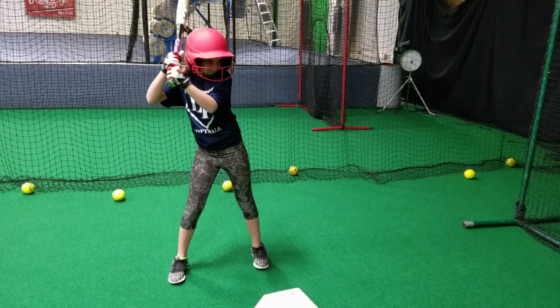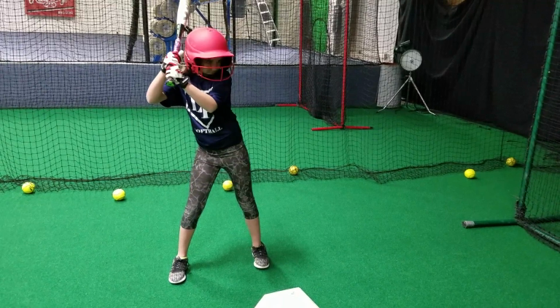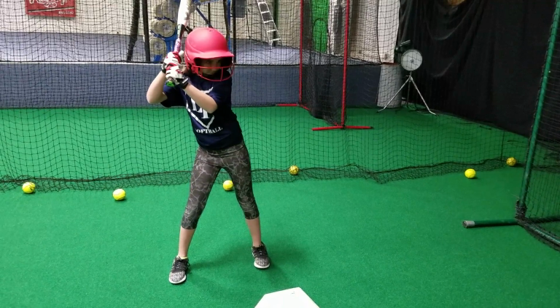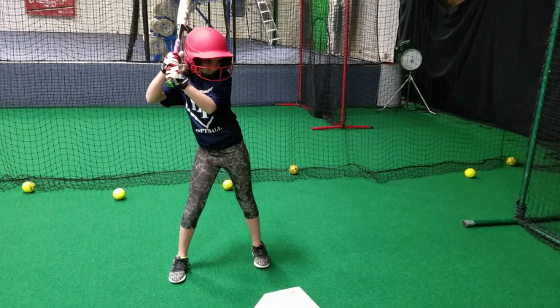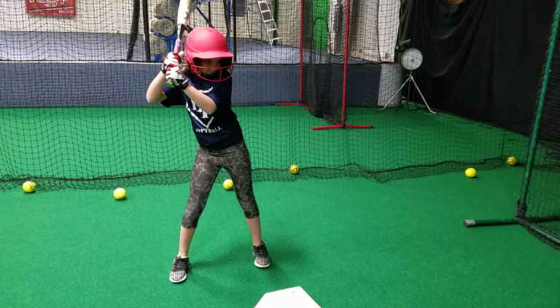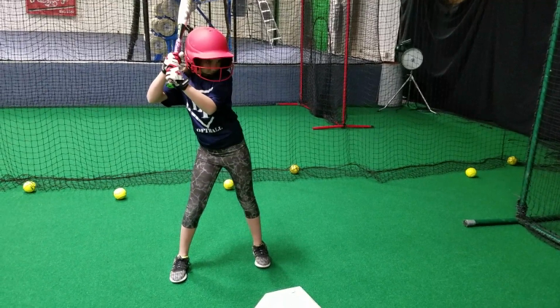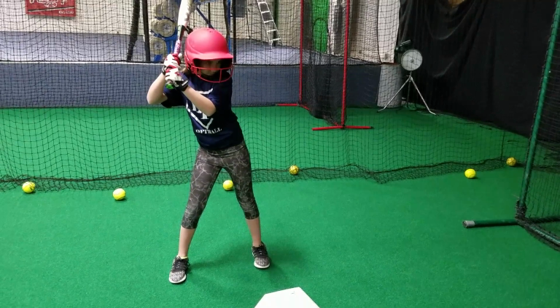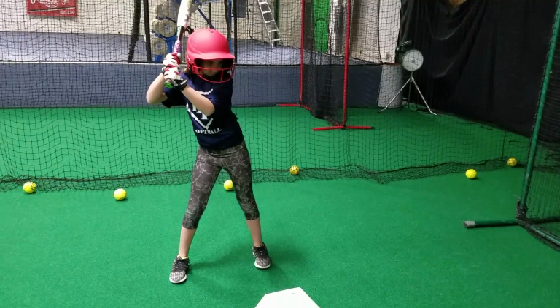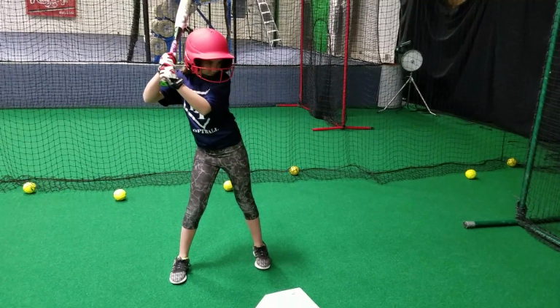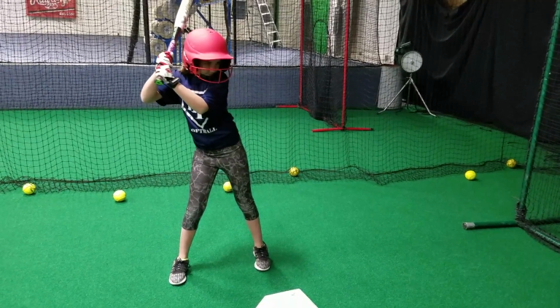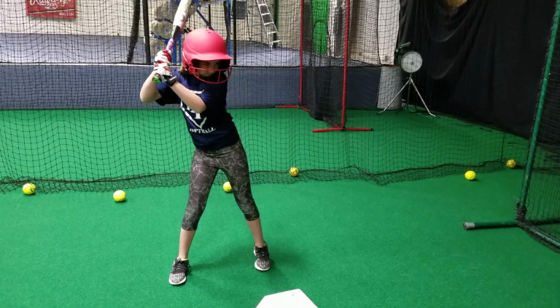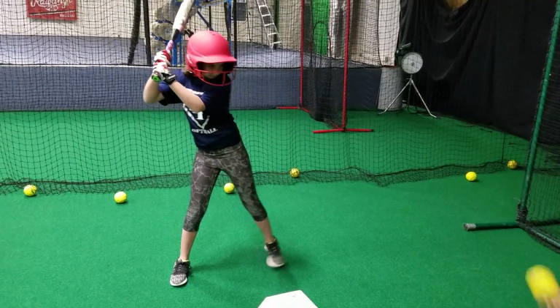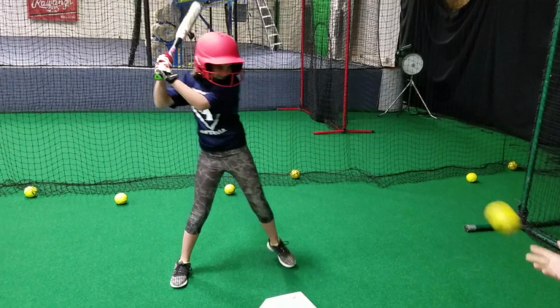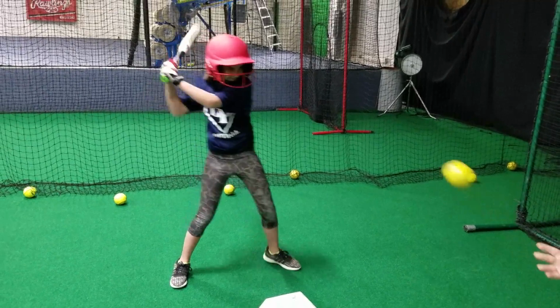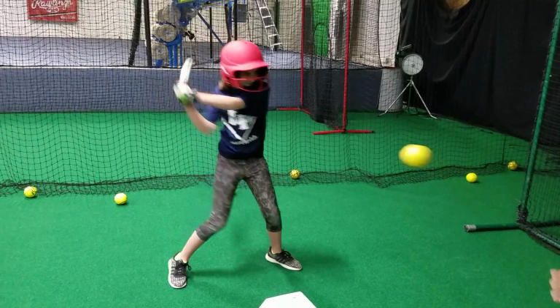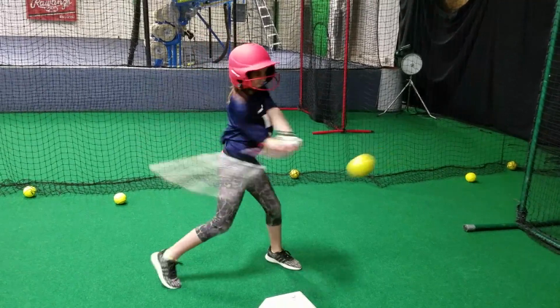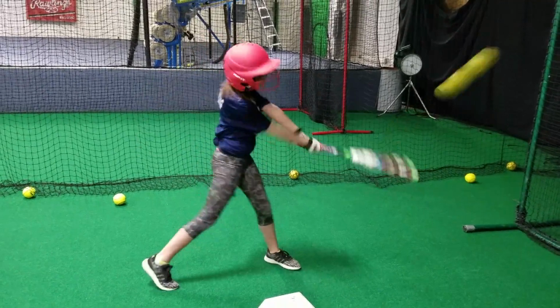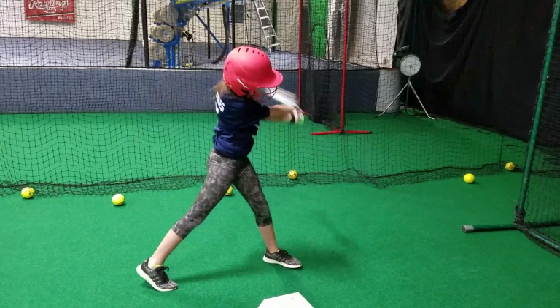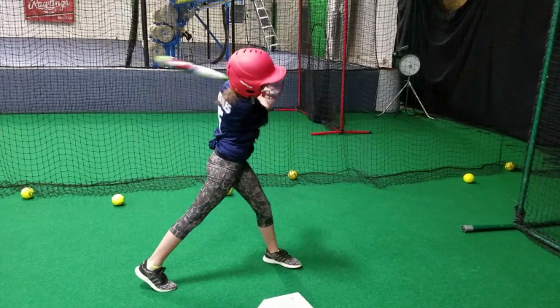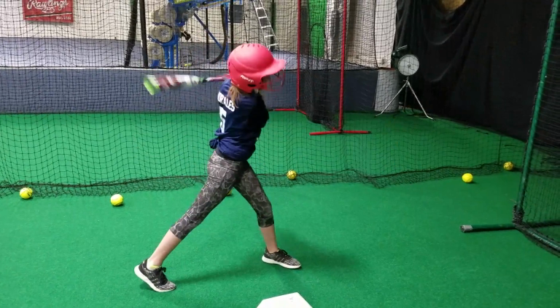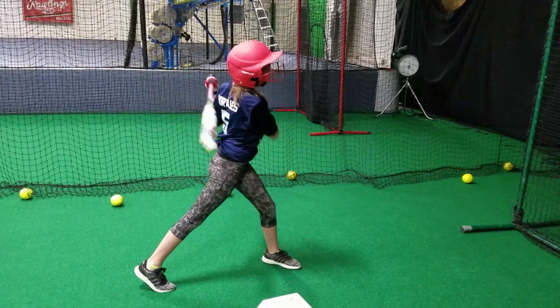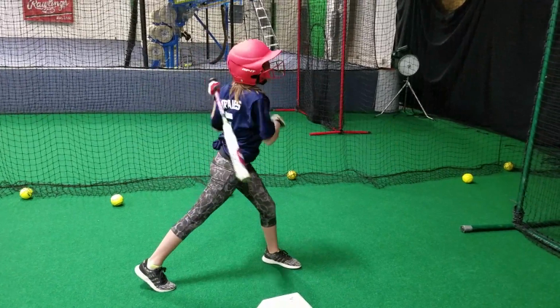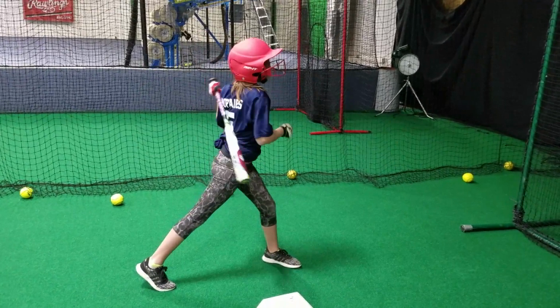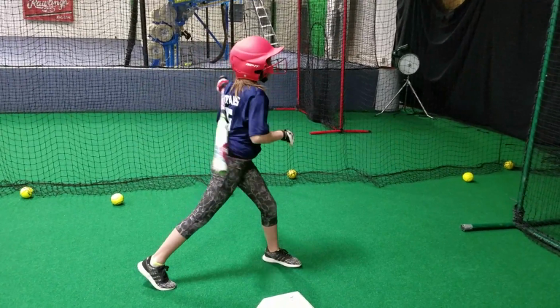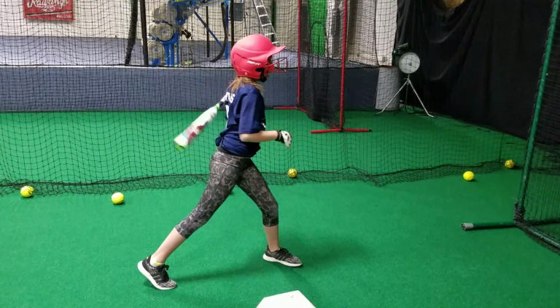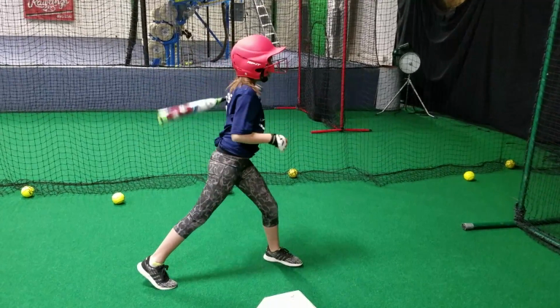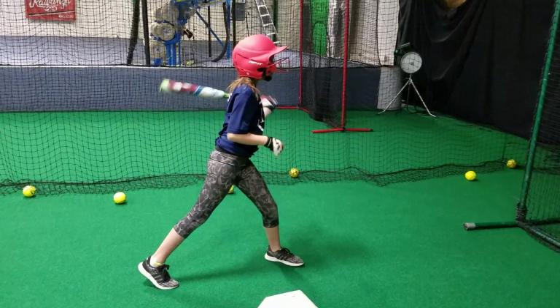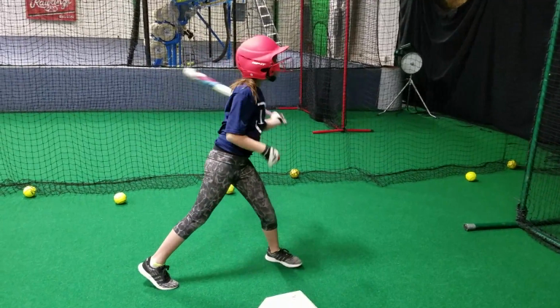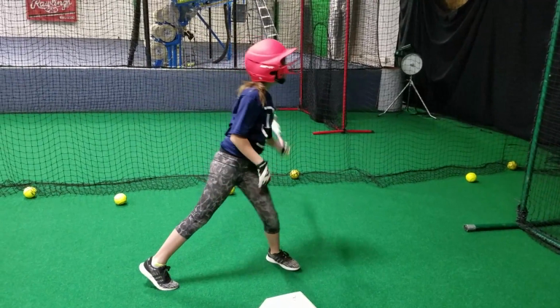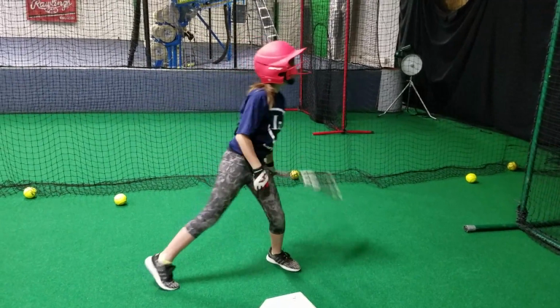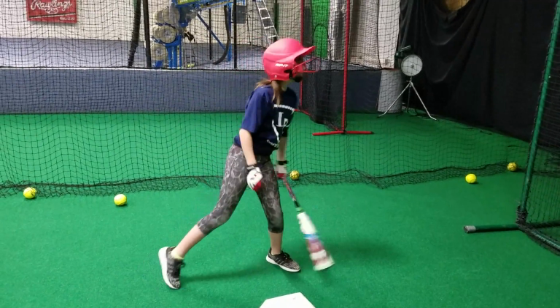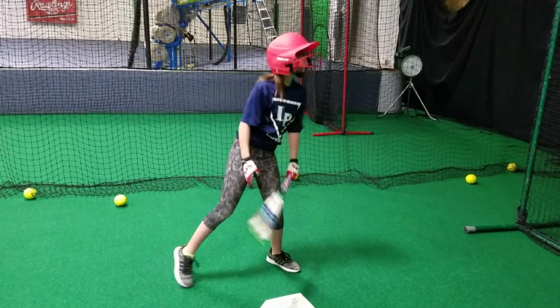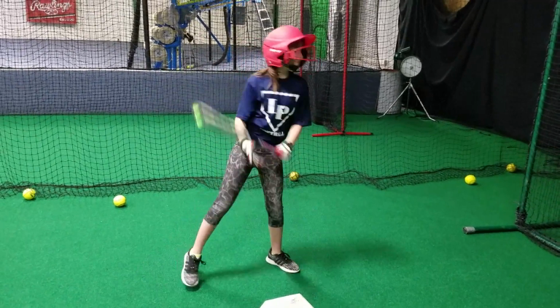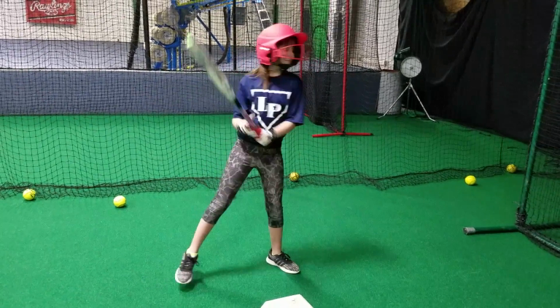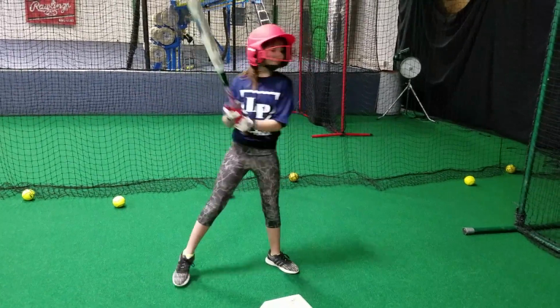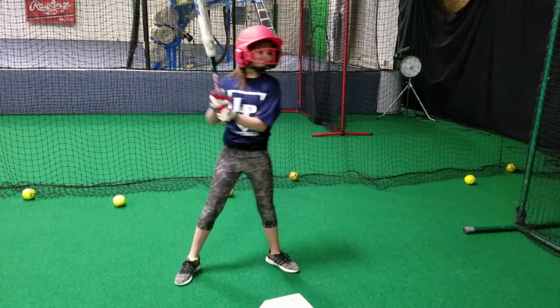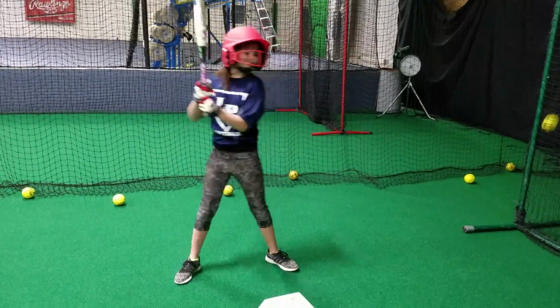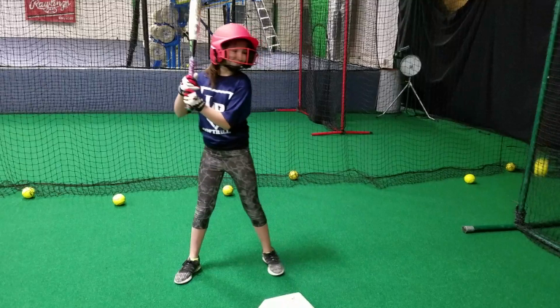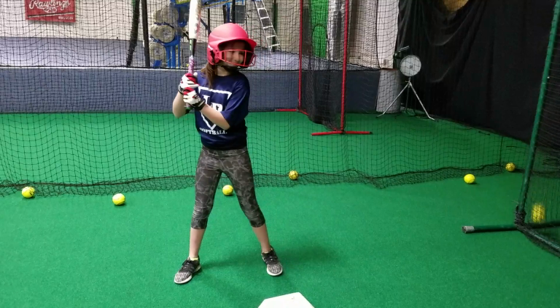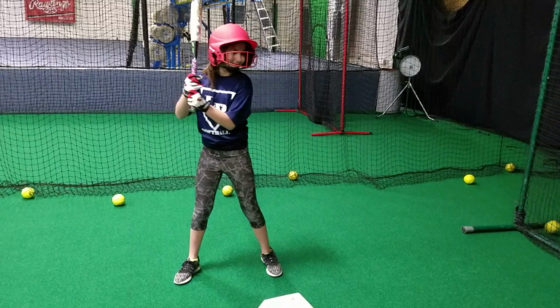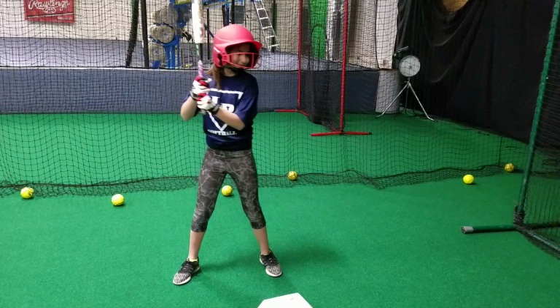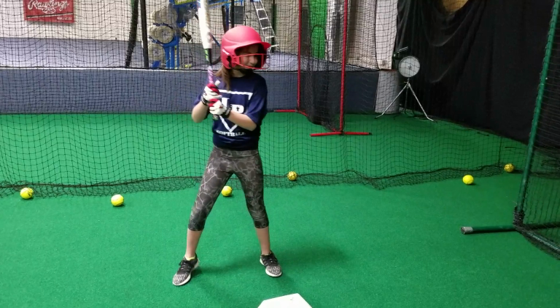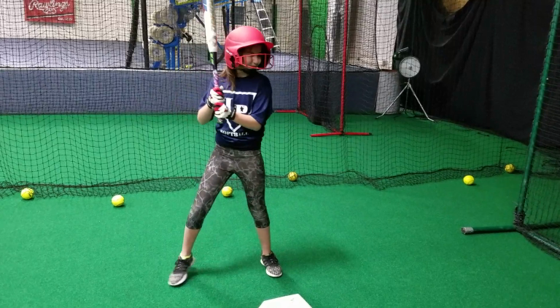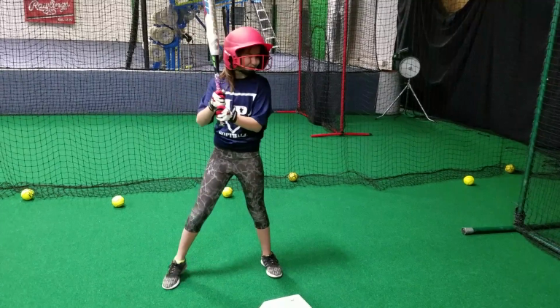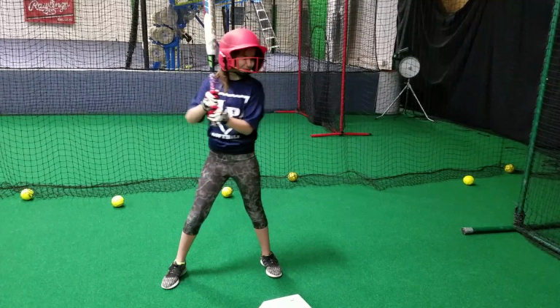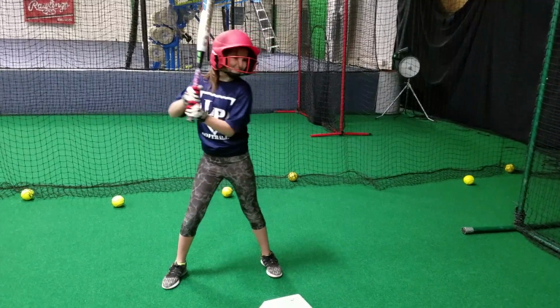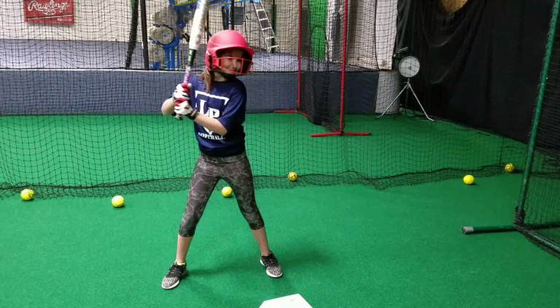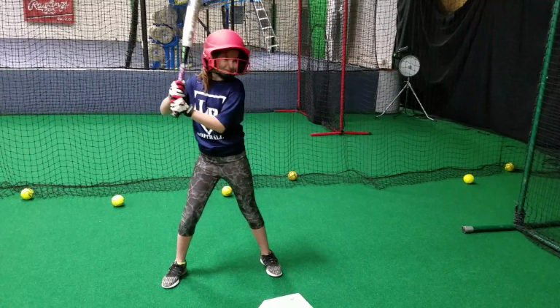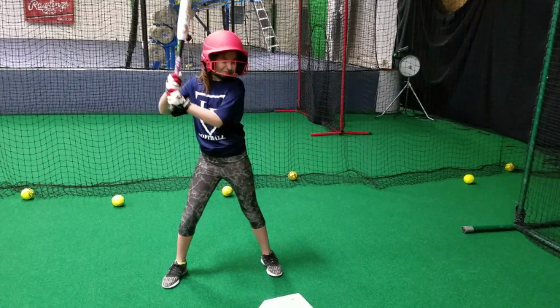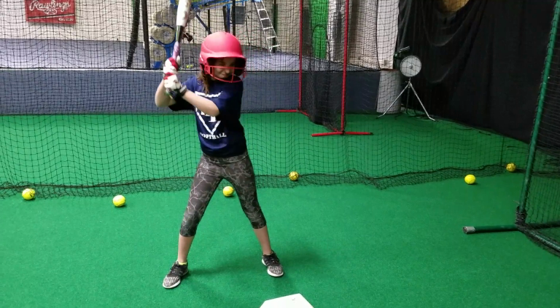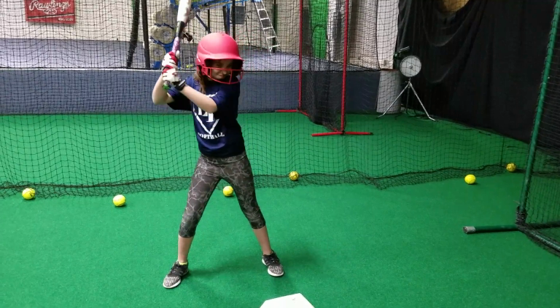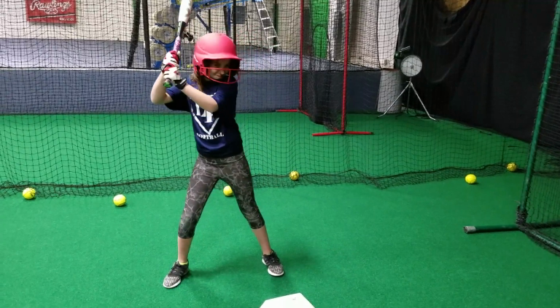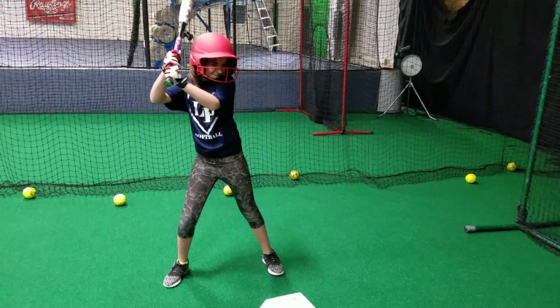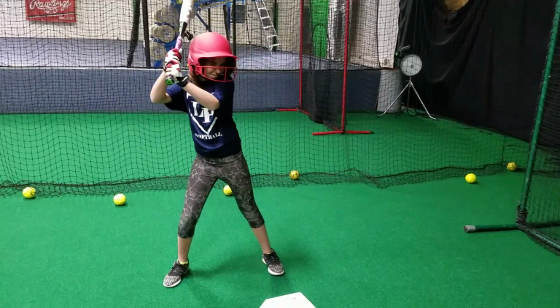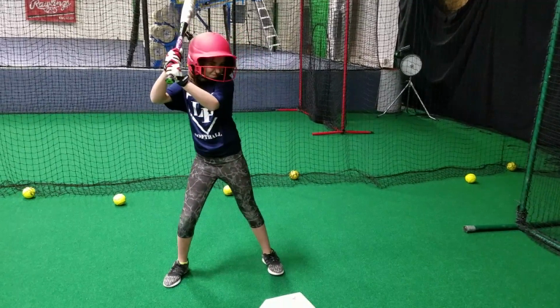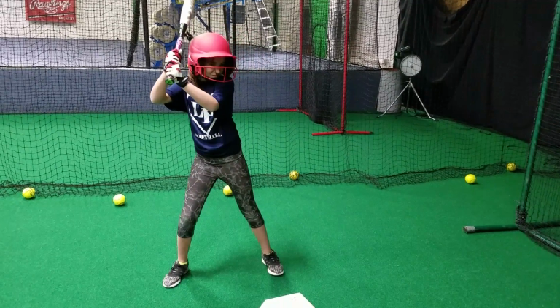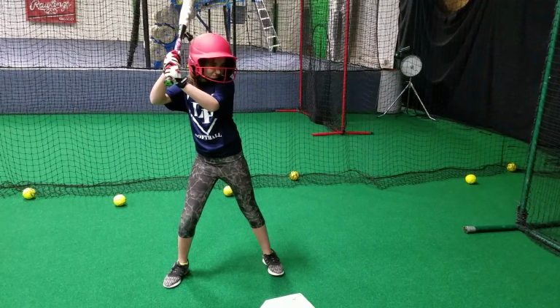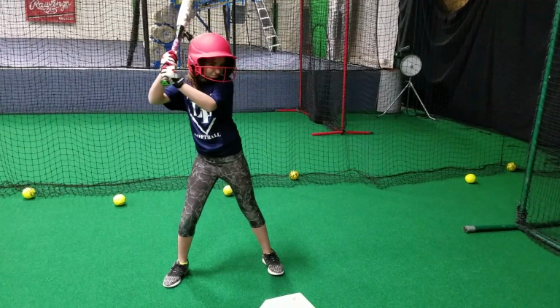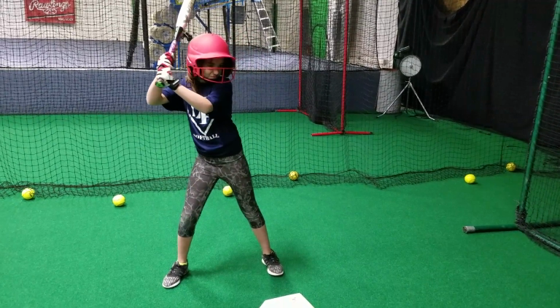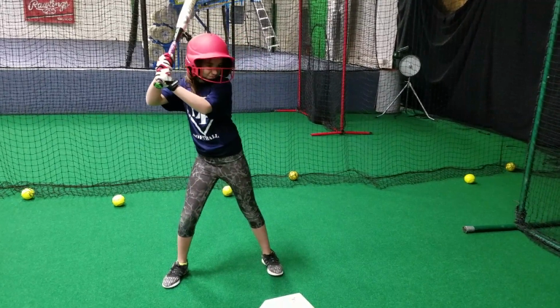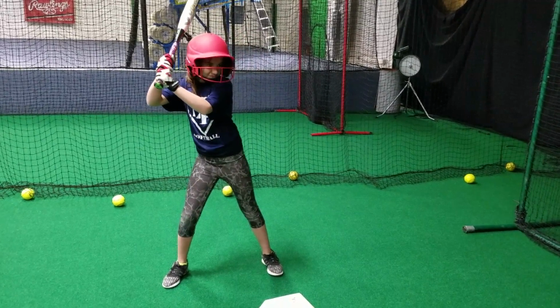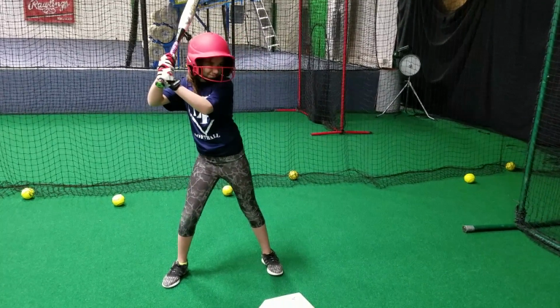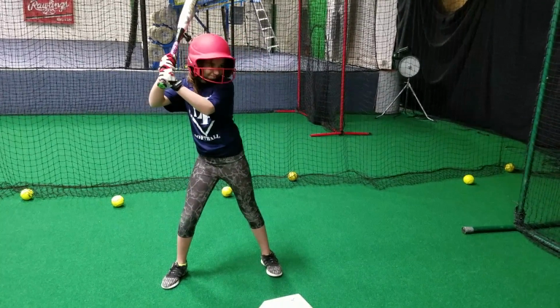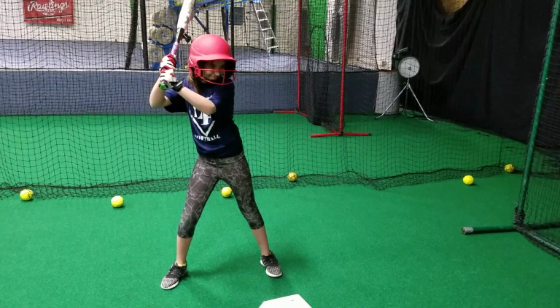Knob to the ball. Hands to the ball. Don't lean — you lean forward instead of keeping your weight back, right? That got you underneath it.